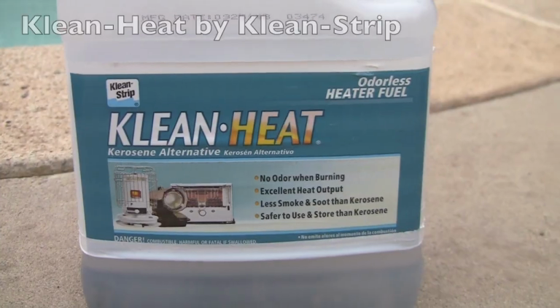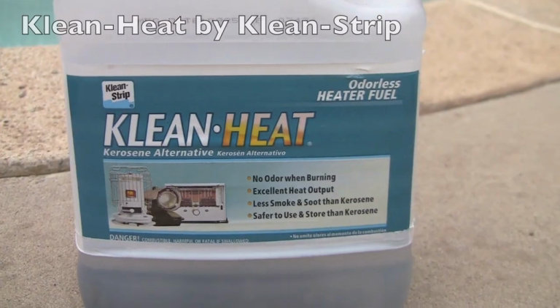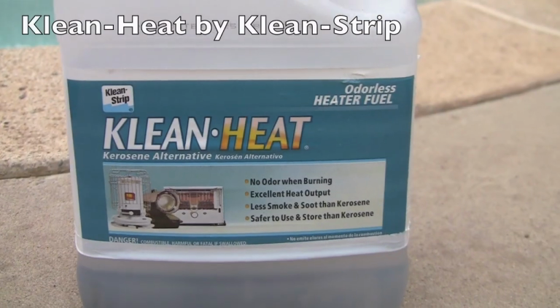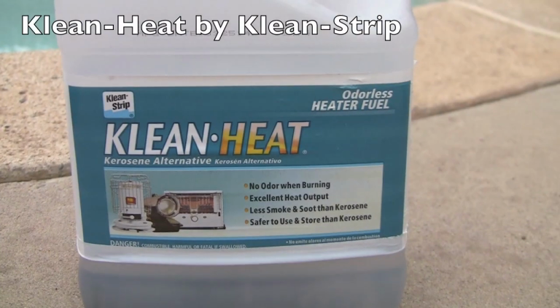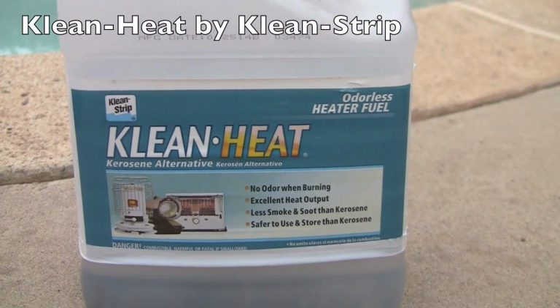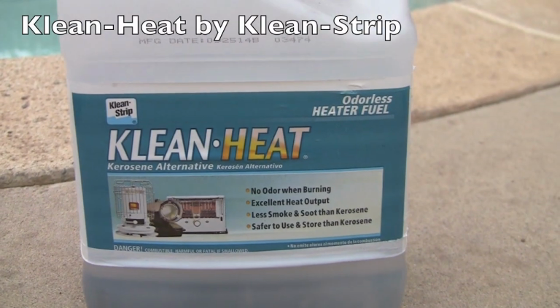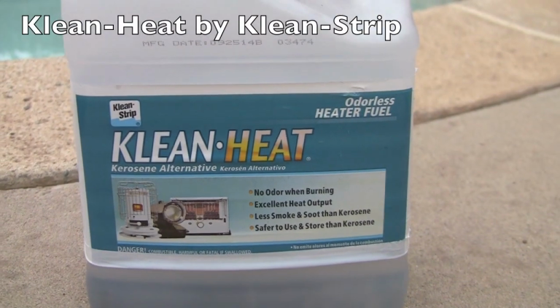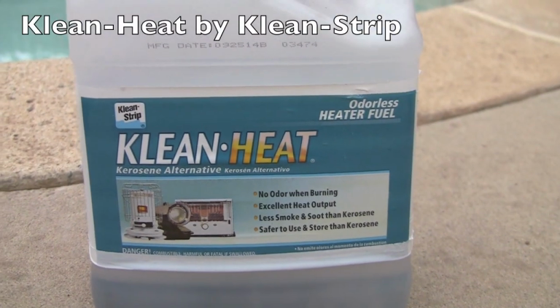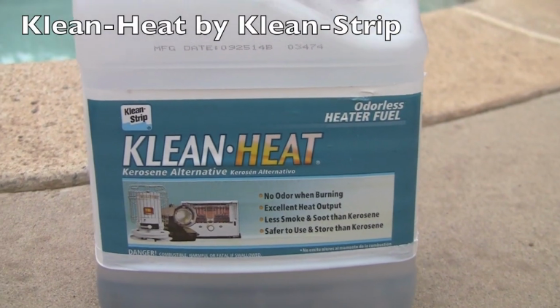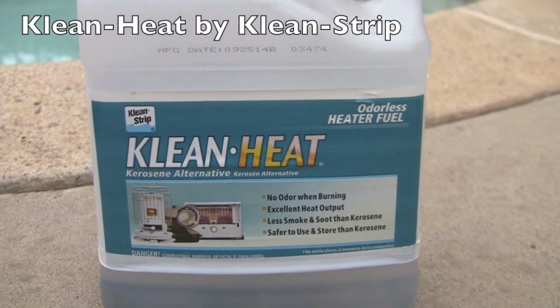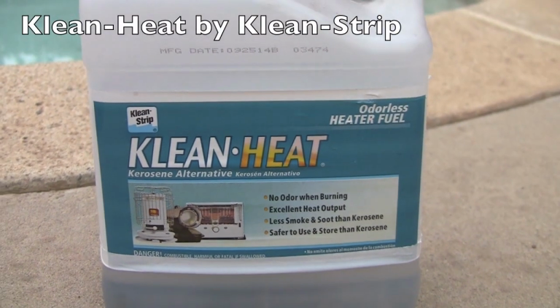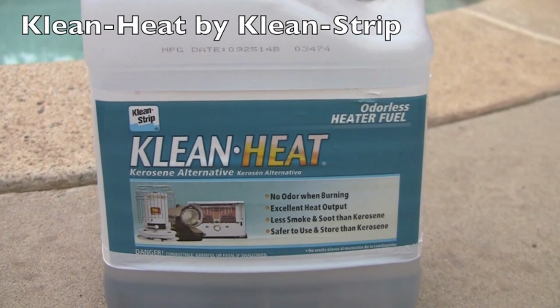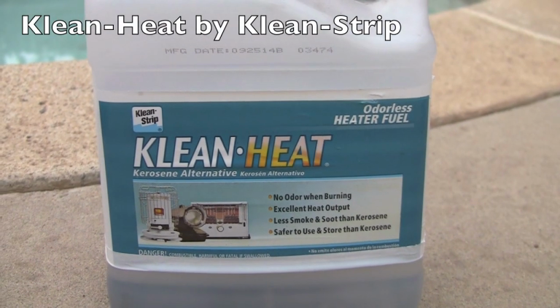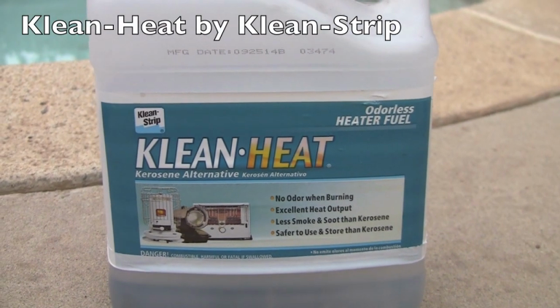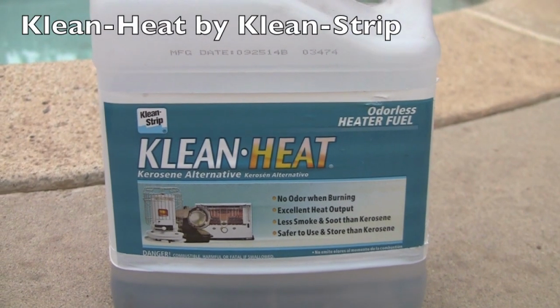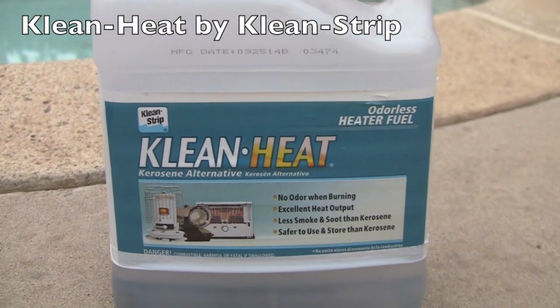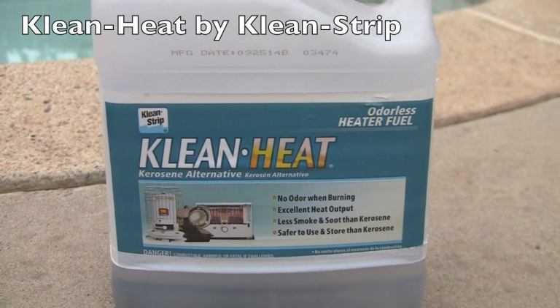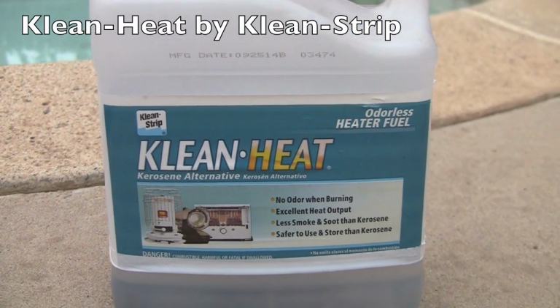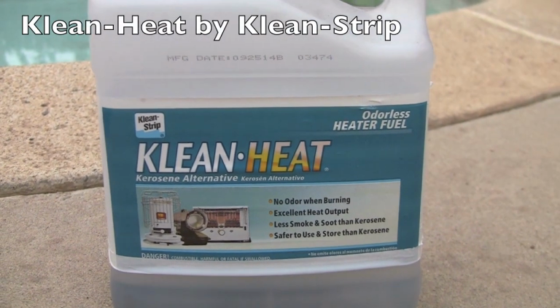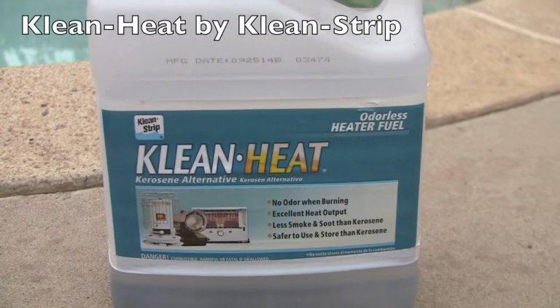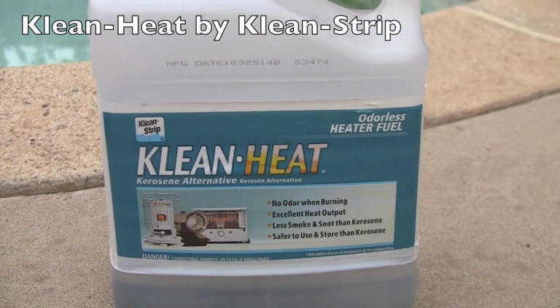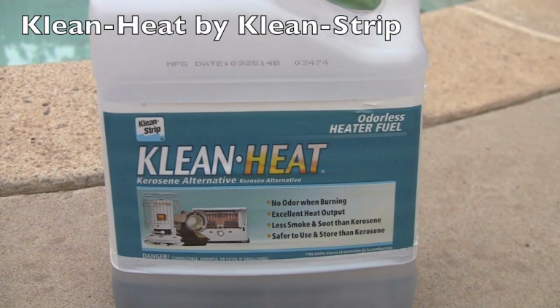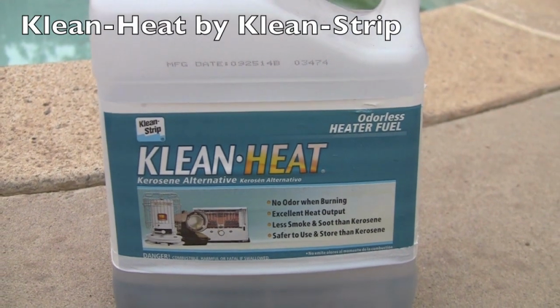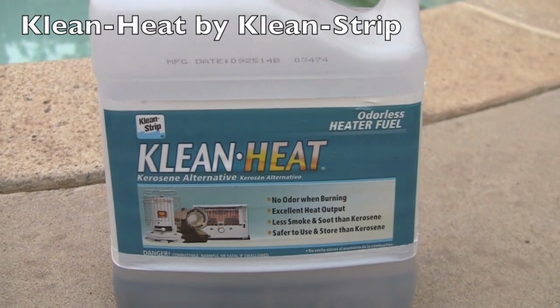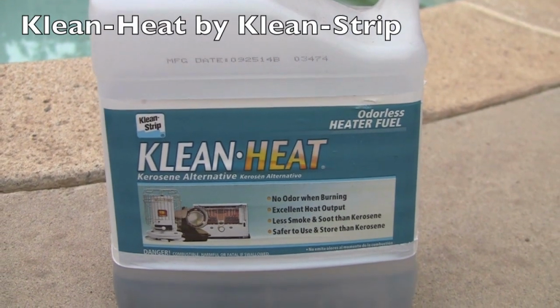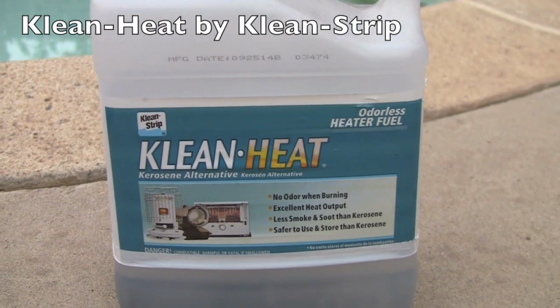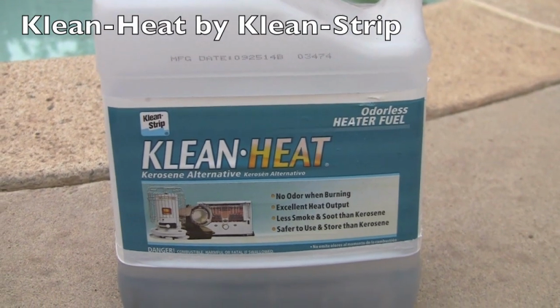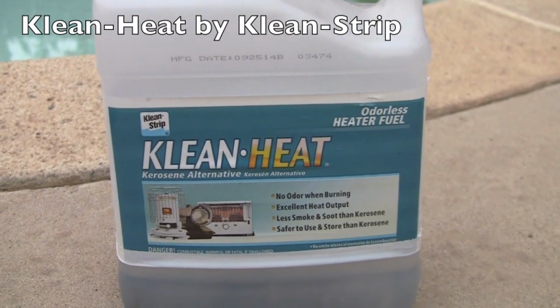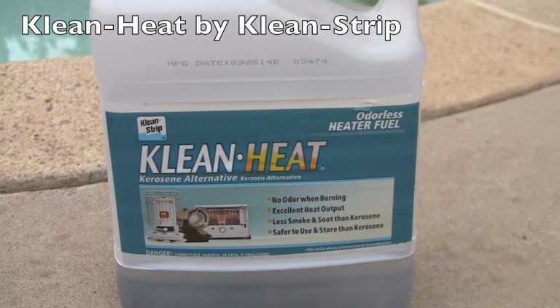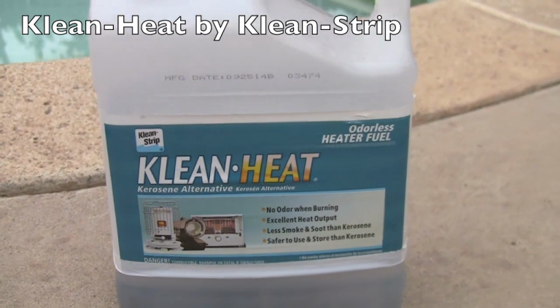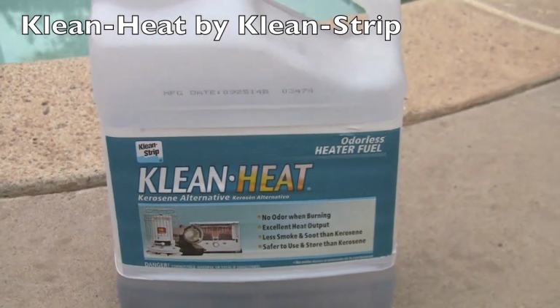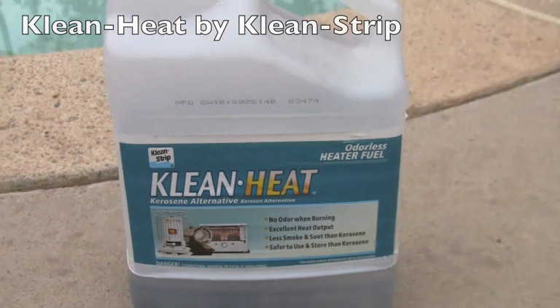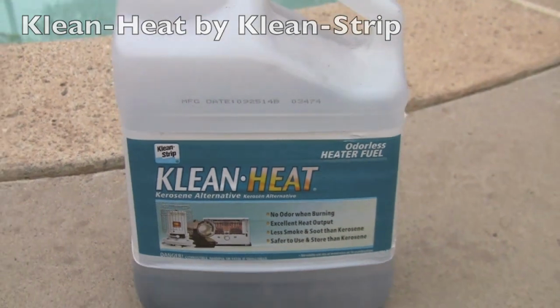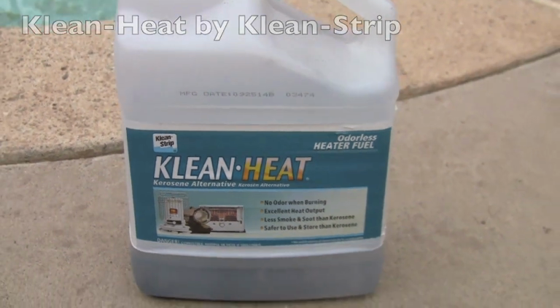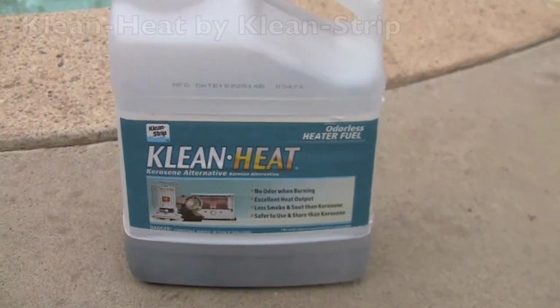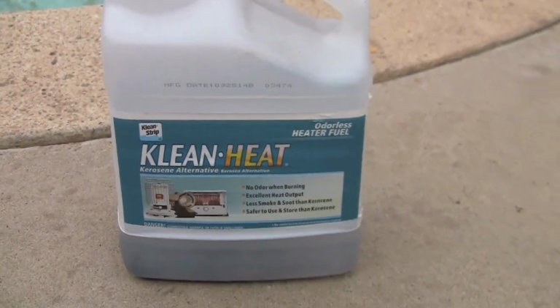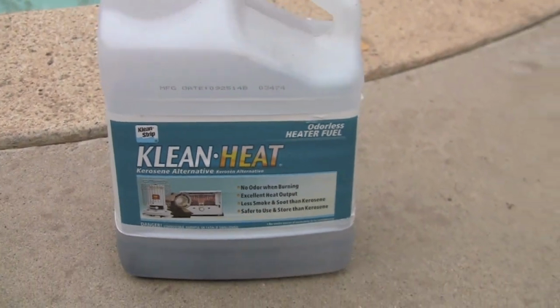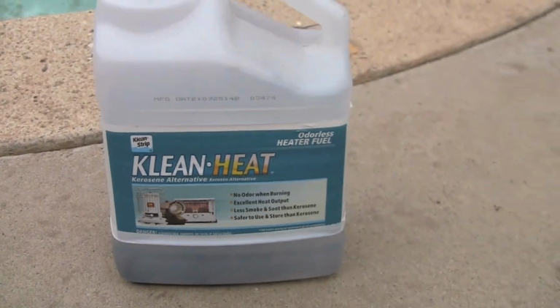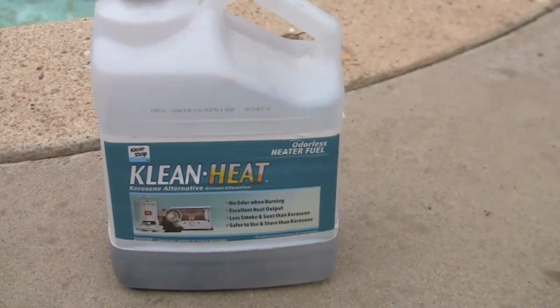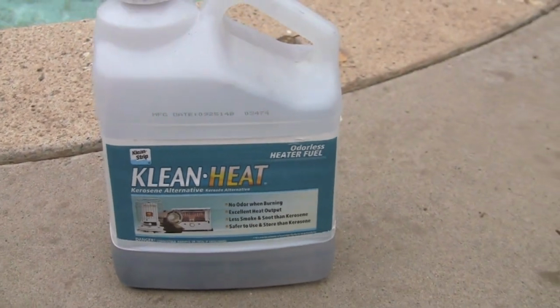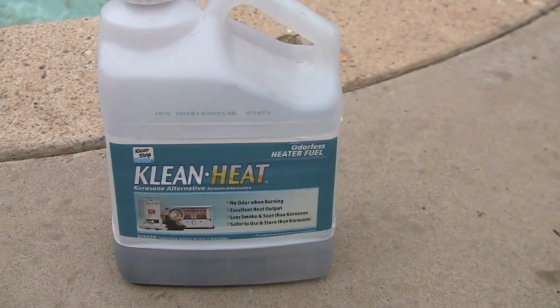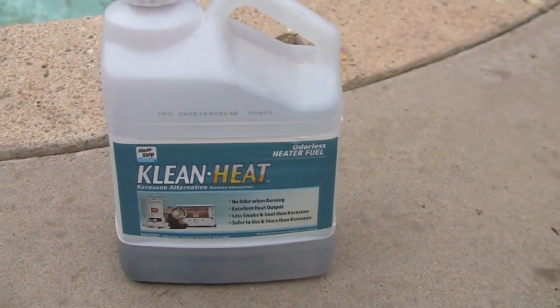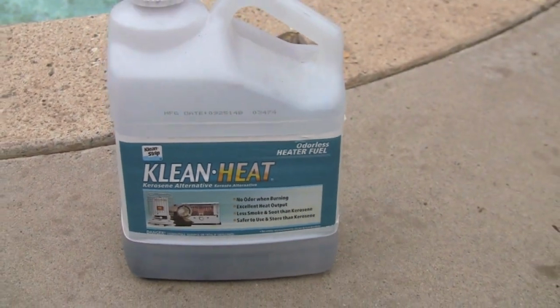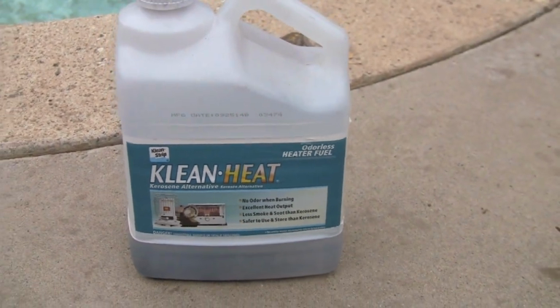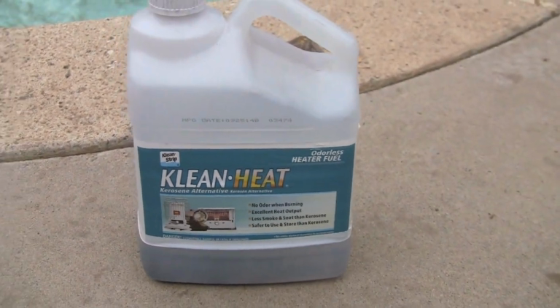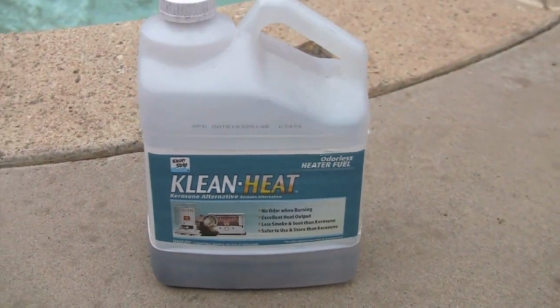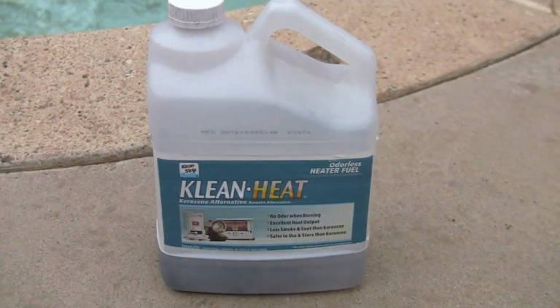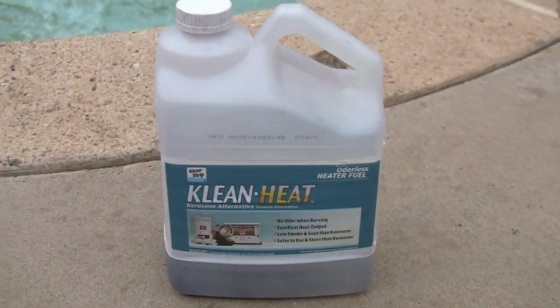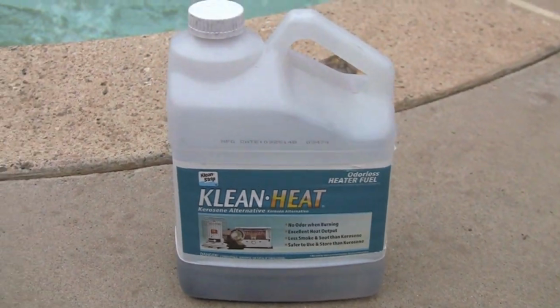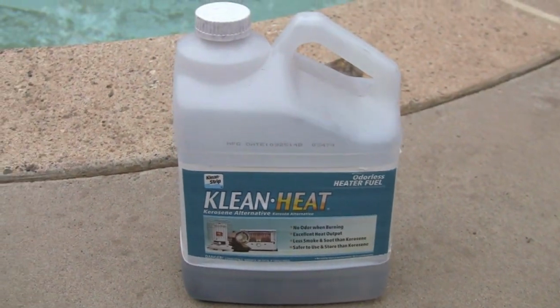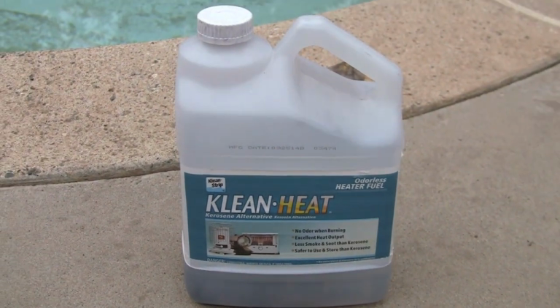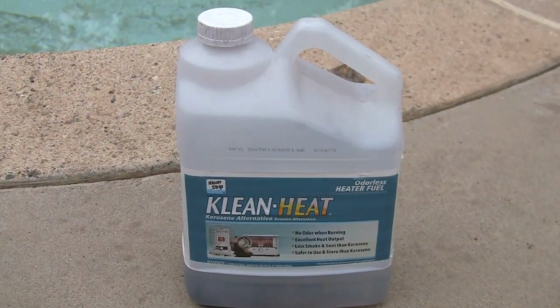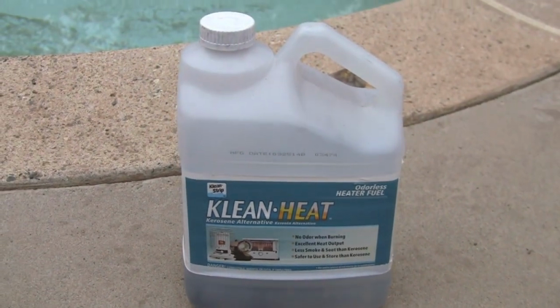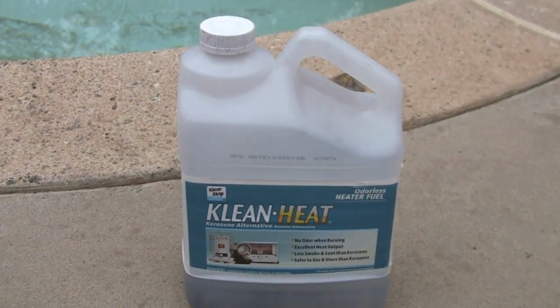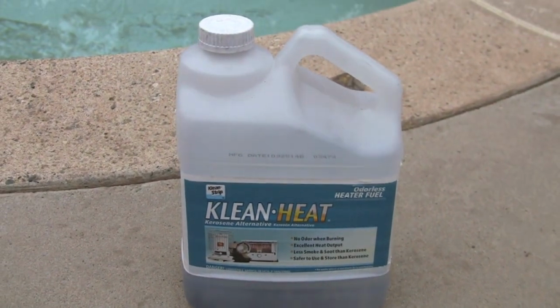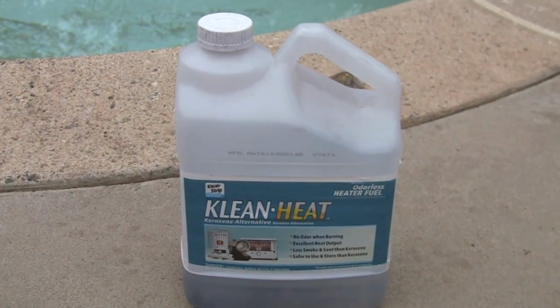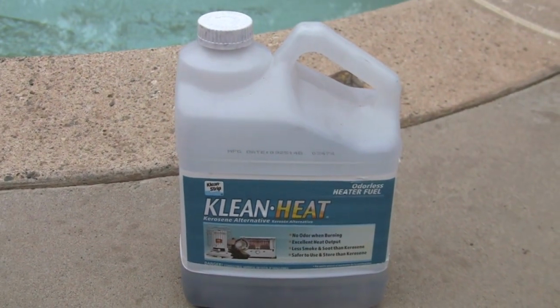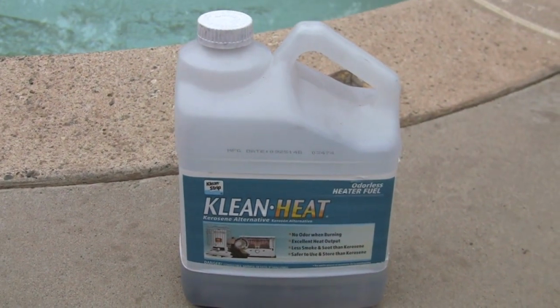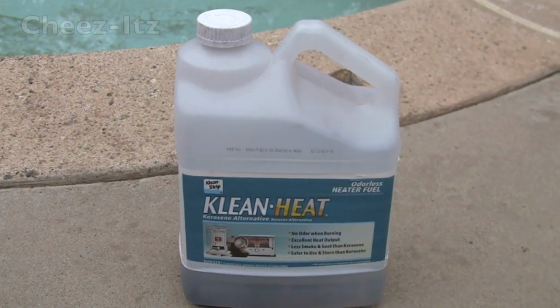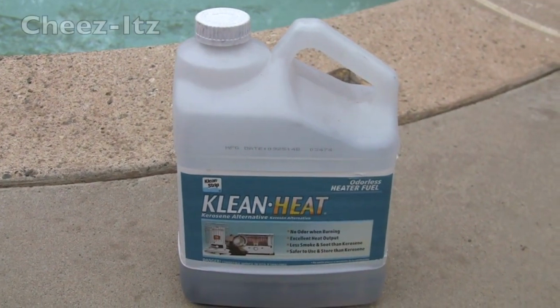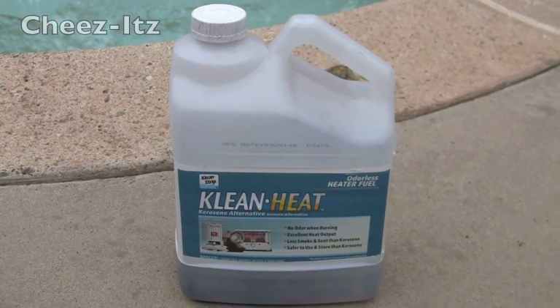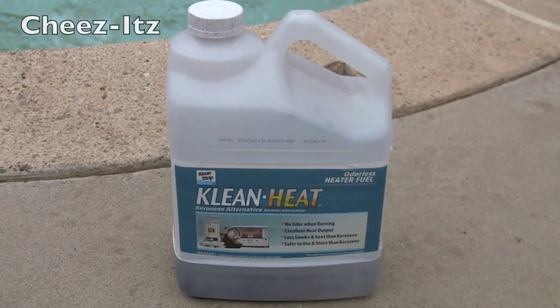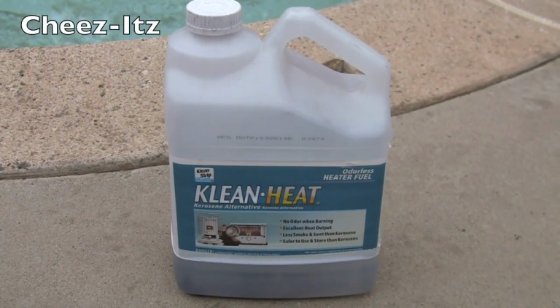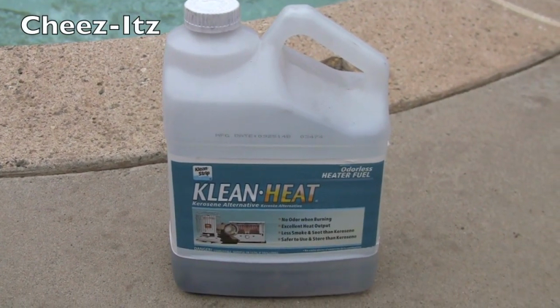Clean Heat by Clean Strip — it's a kerosene alternative without the stink. Clearly they had the same speller as Cheez-Its.